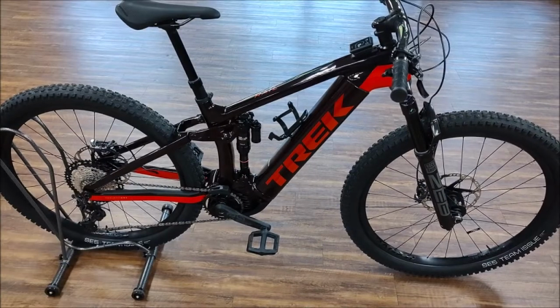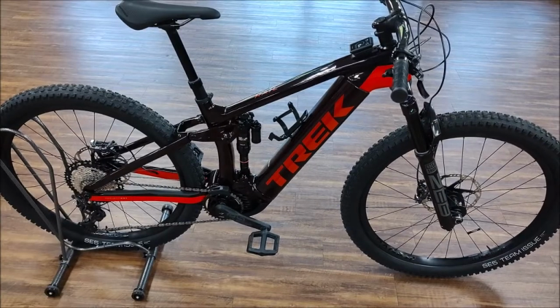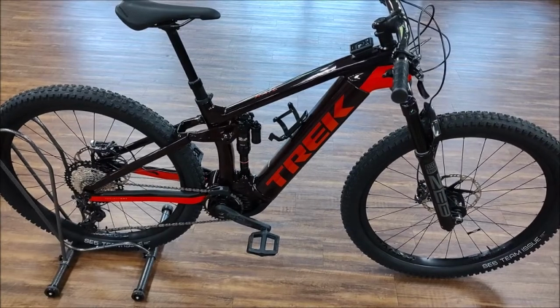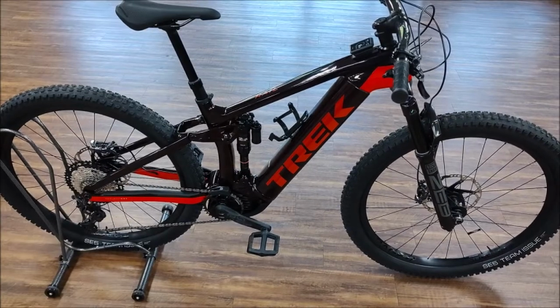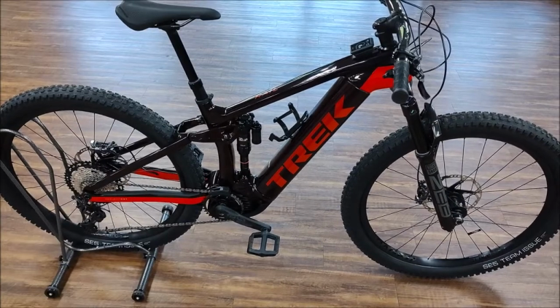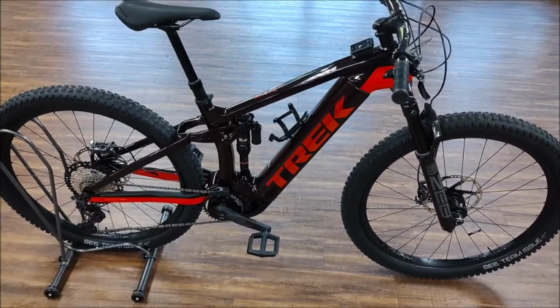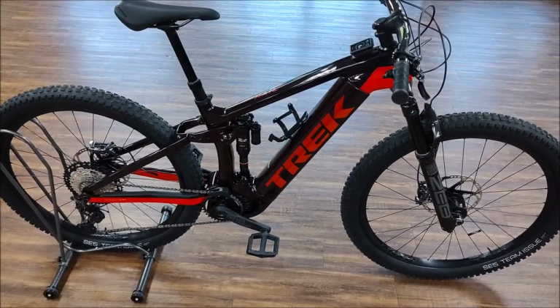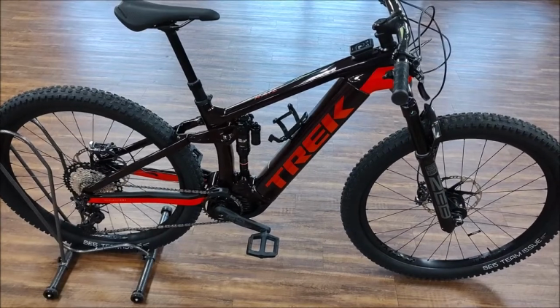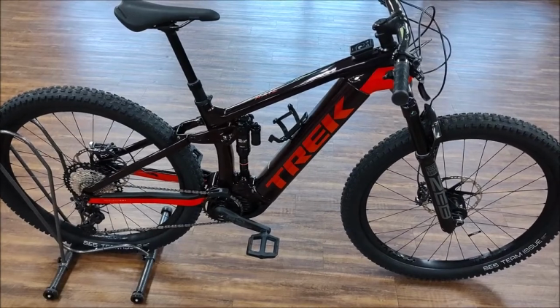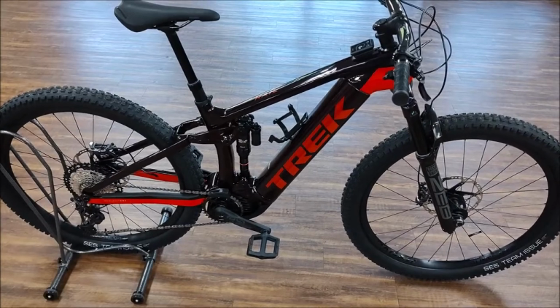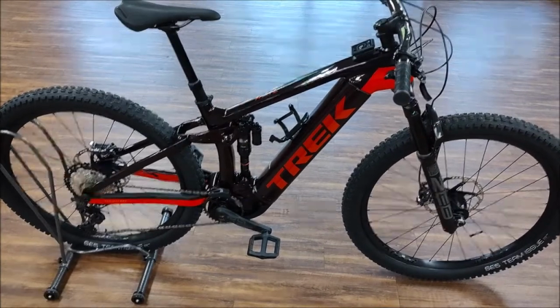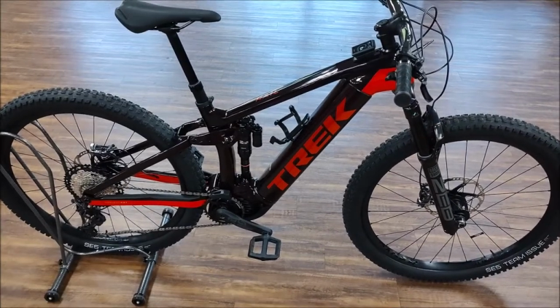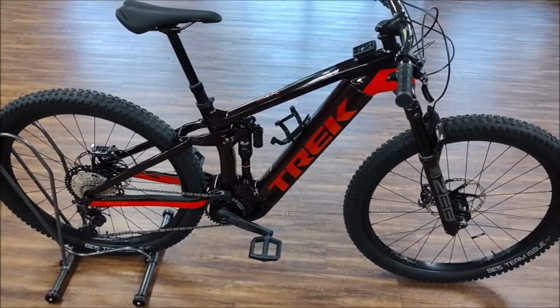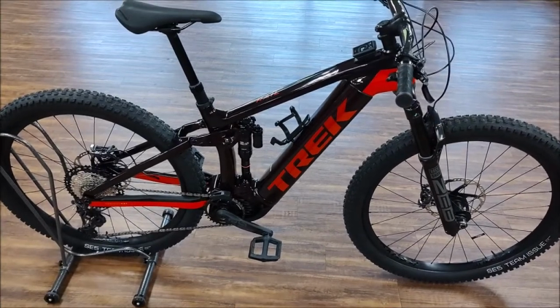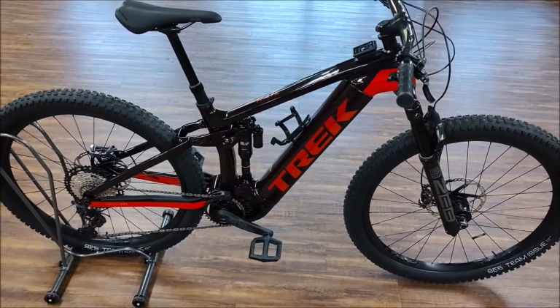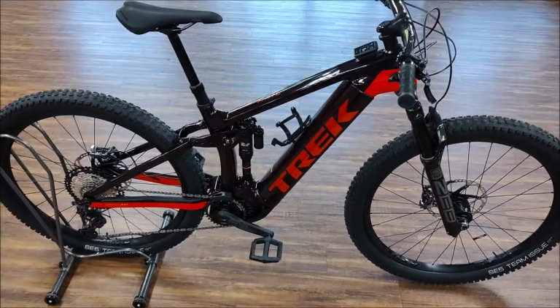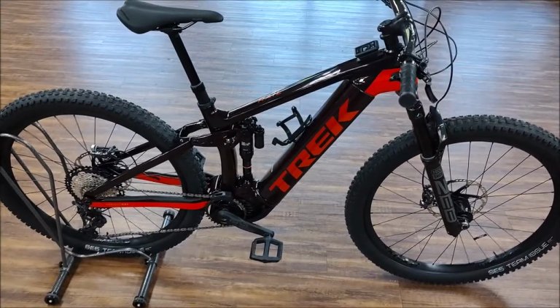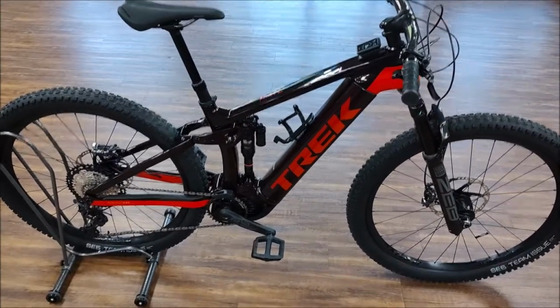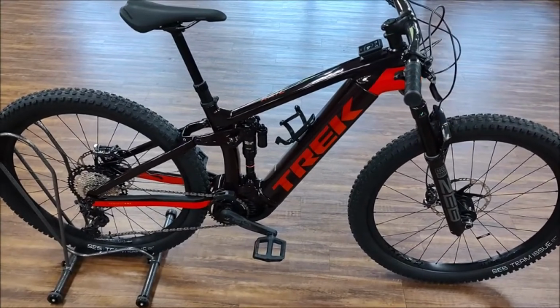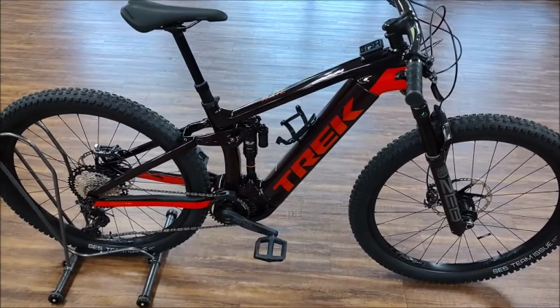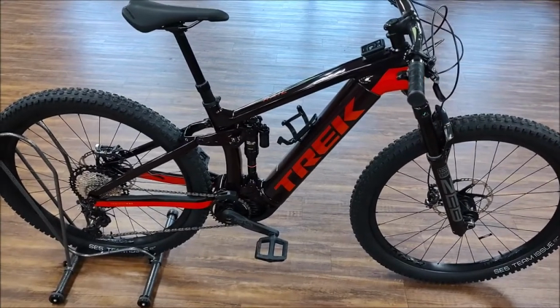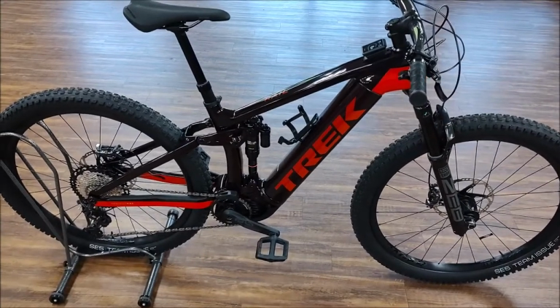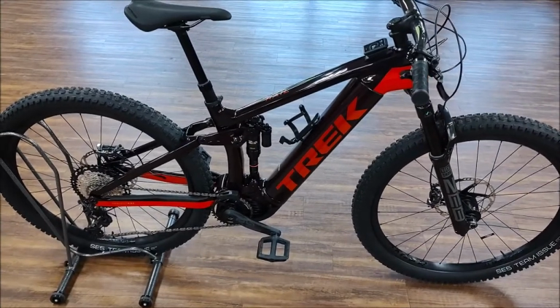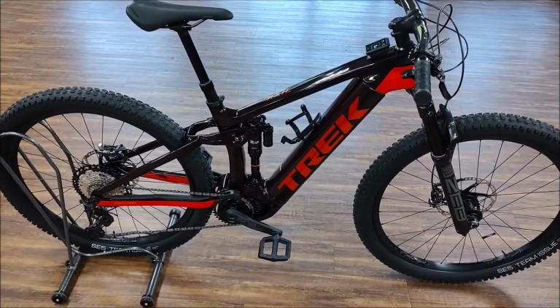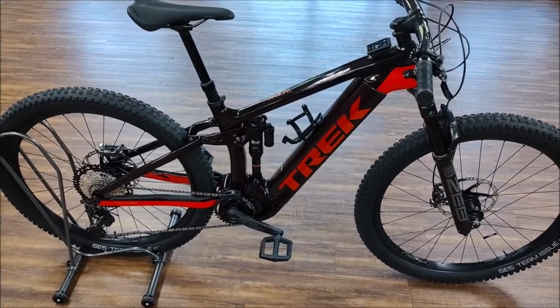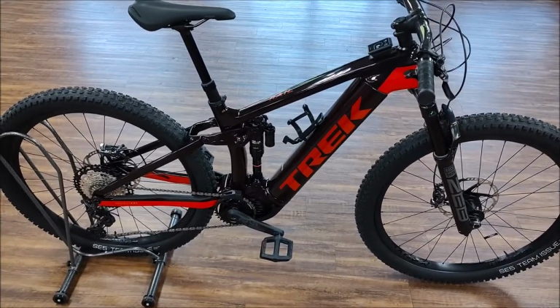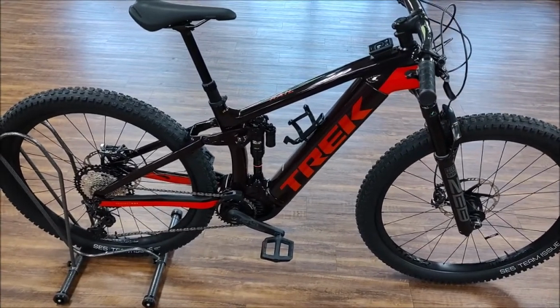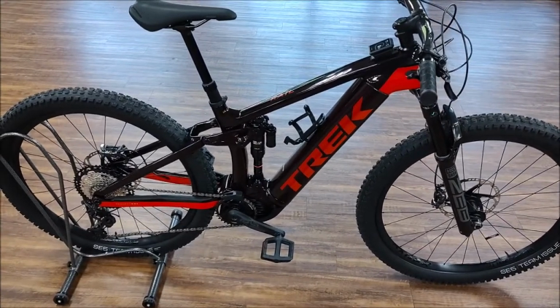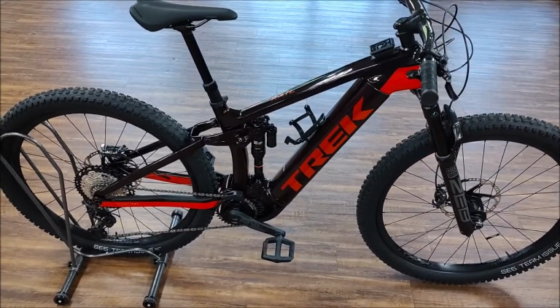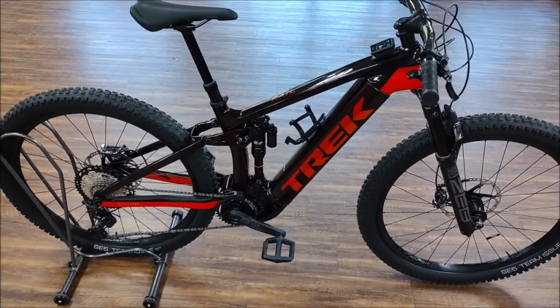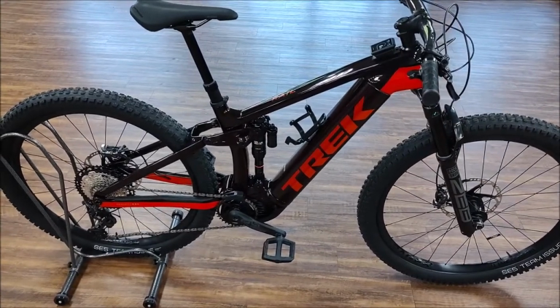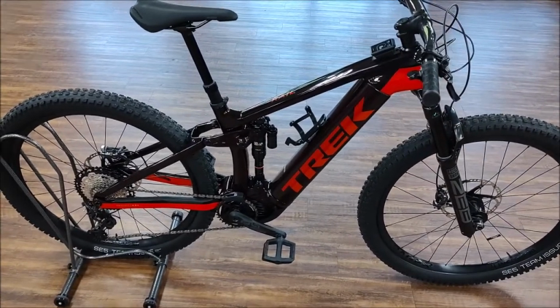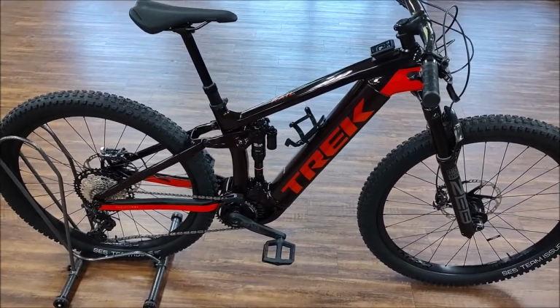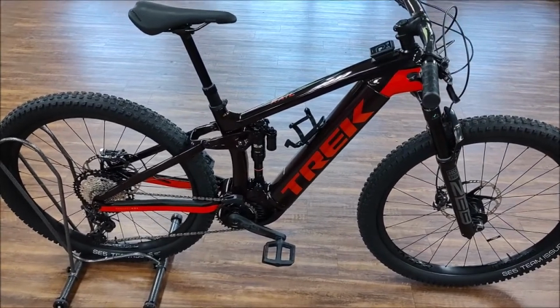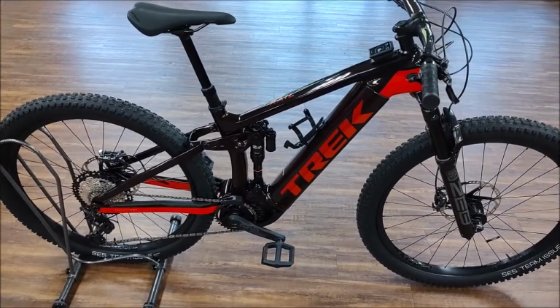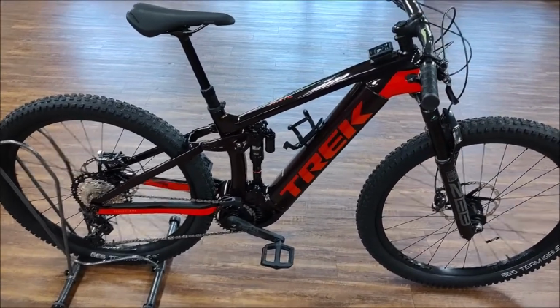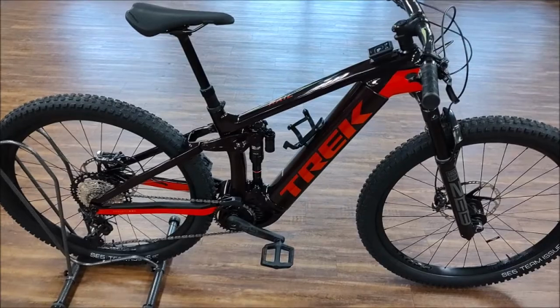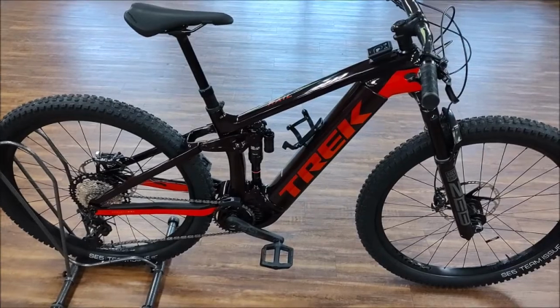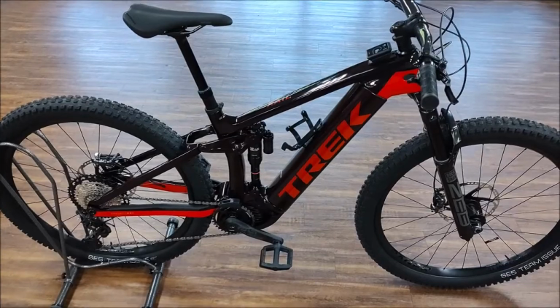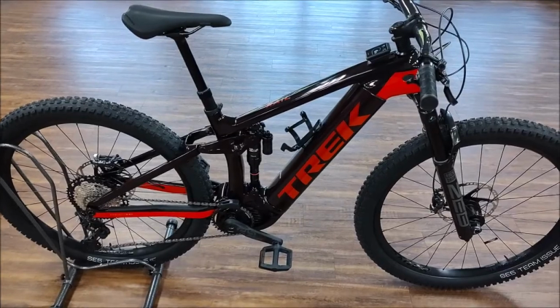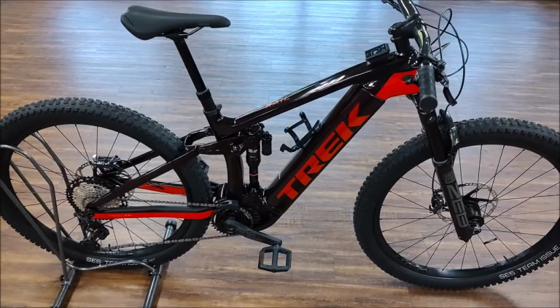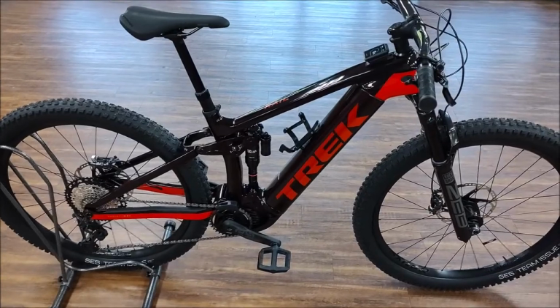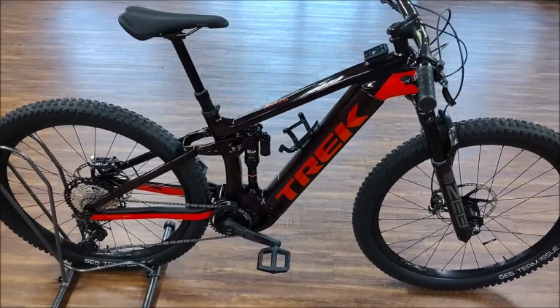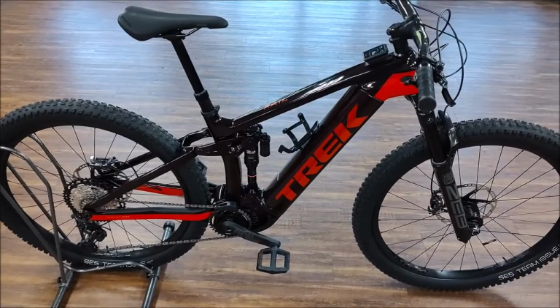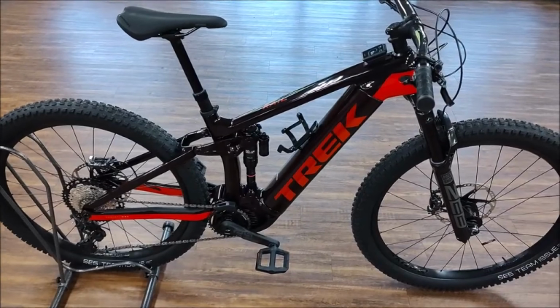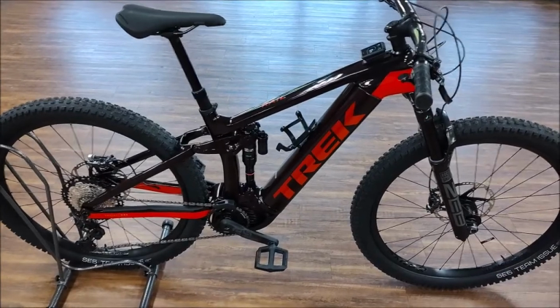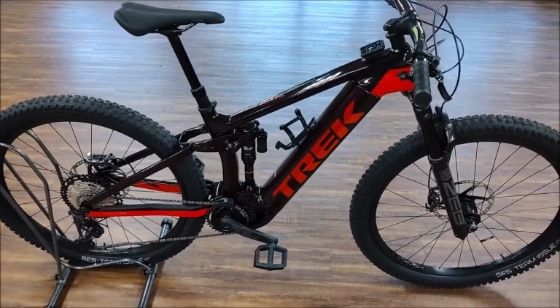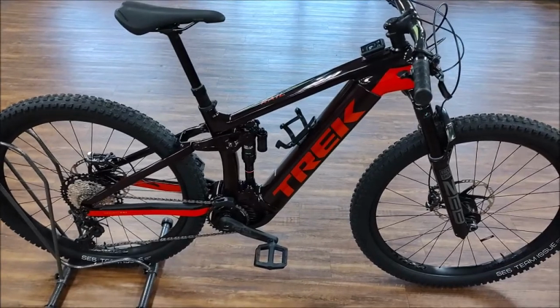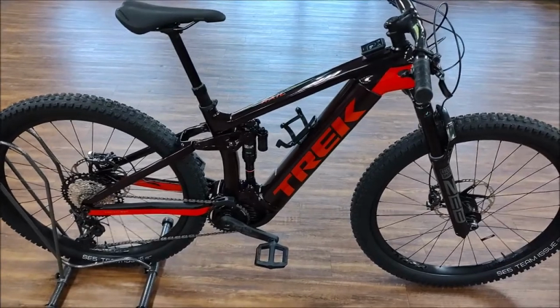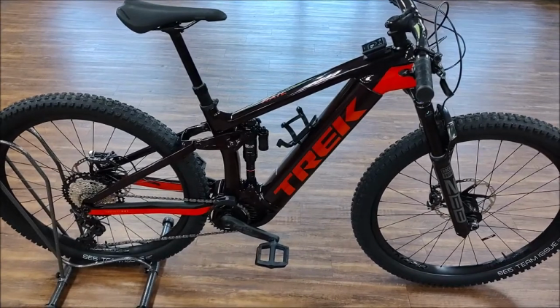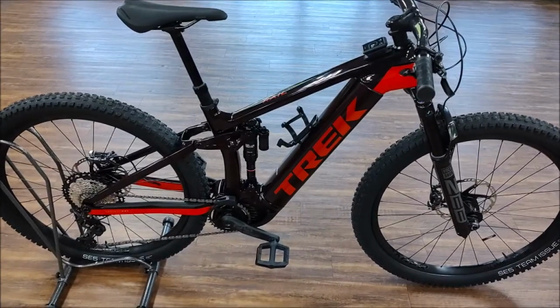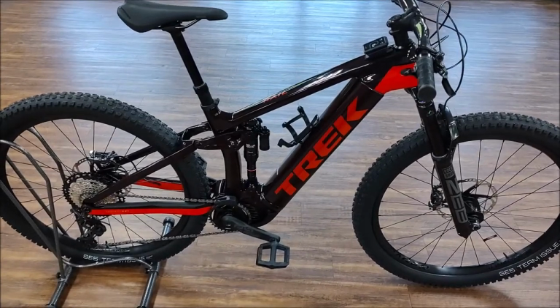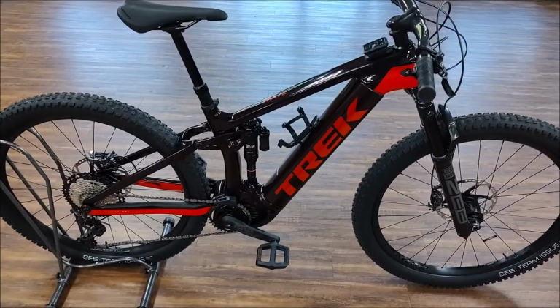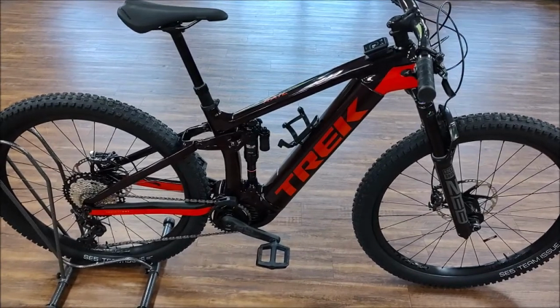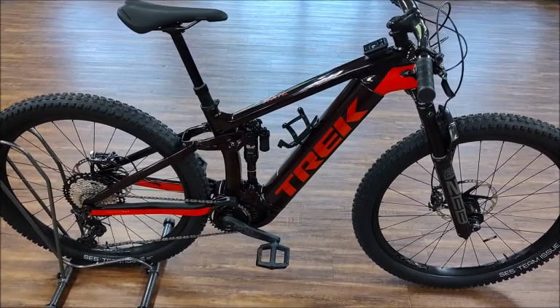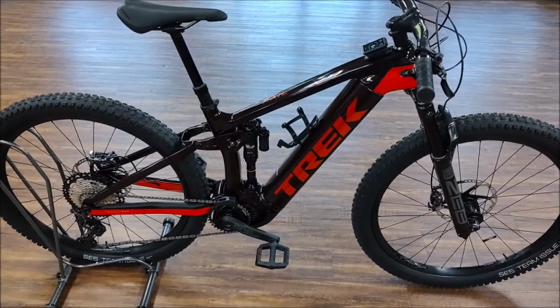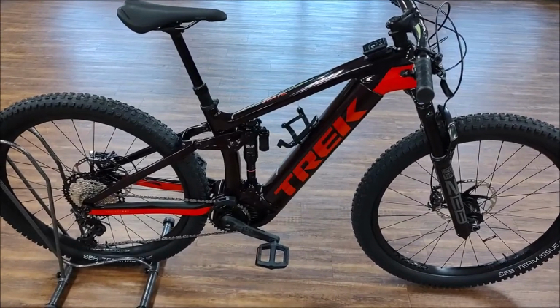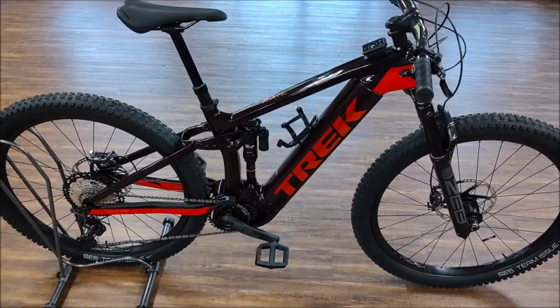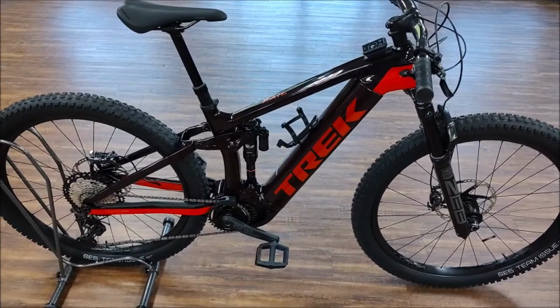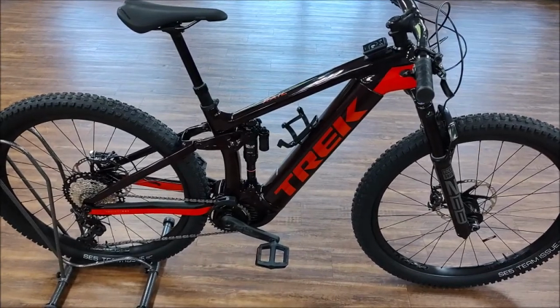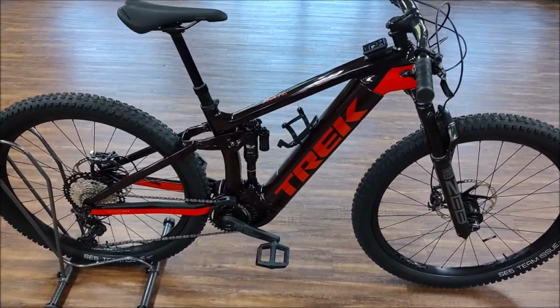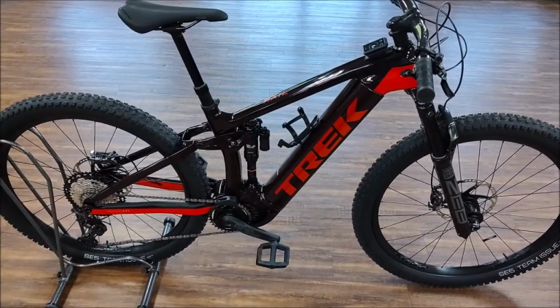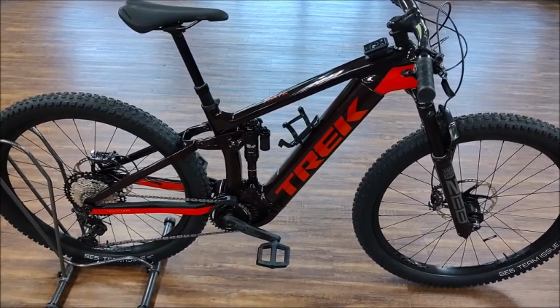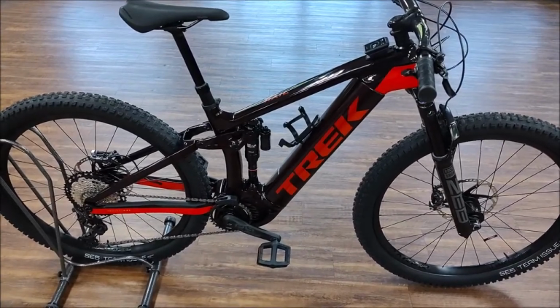Hey guys, today I've got a brand new Trek Rail 9.8 XT model.